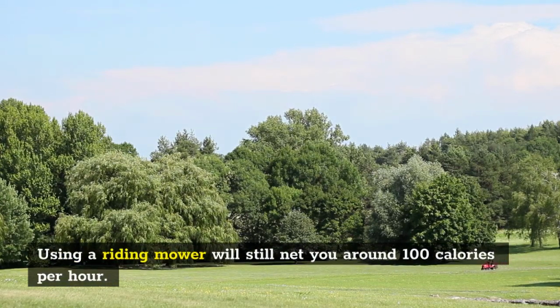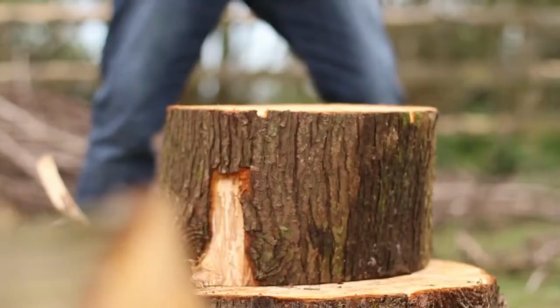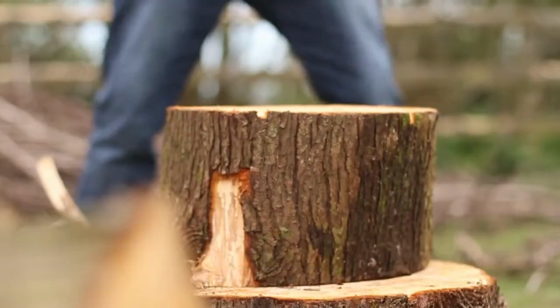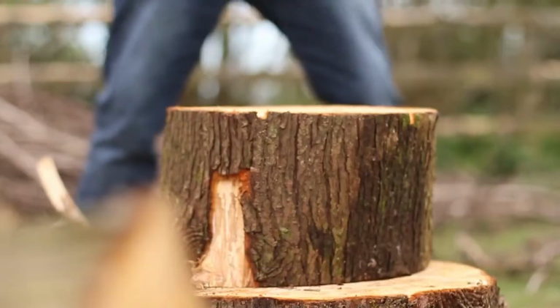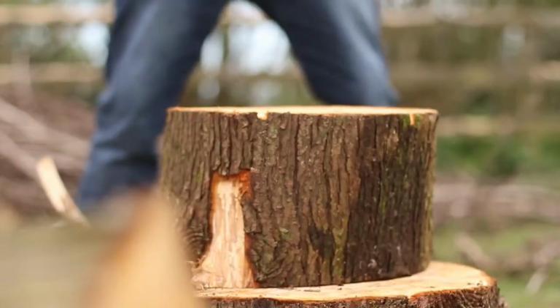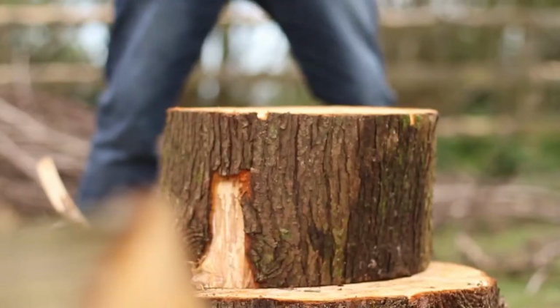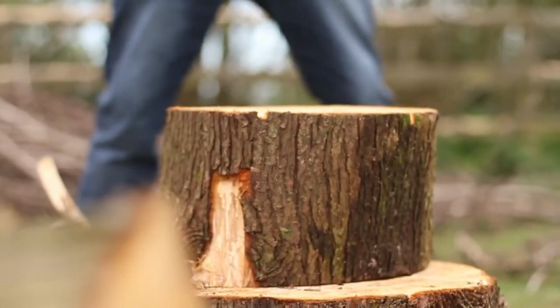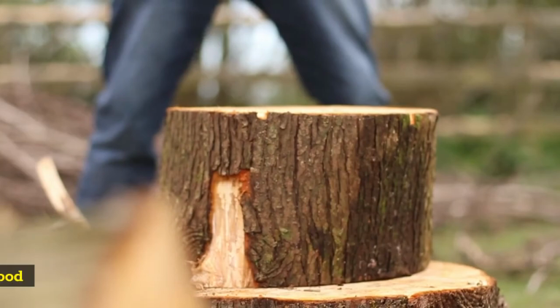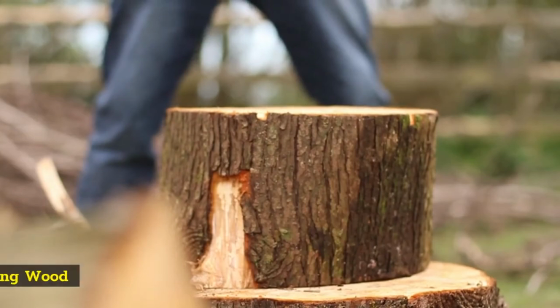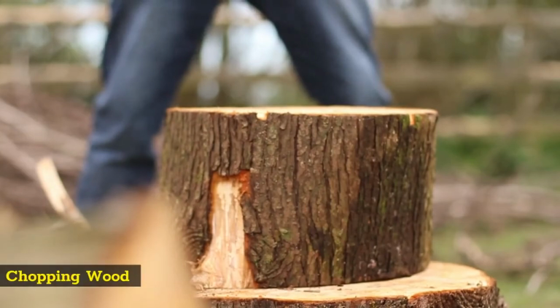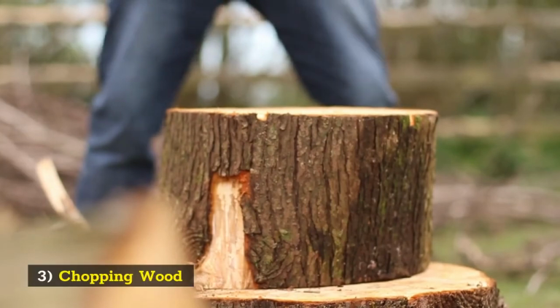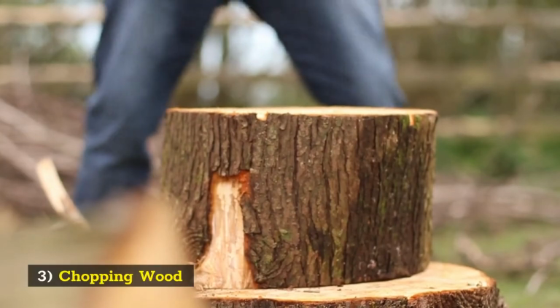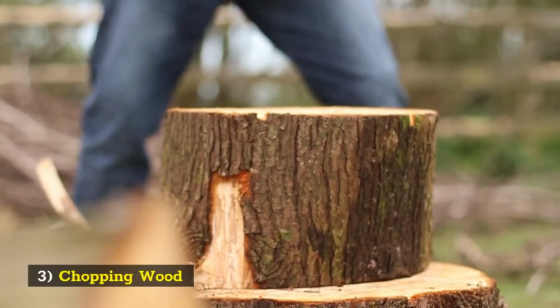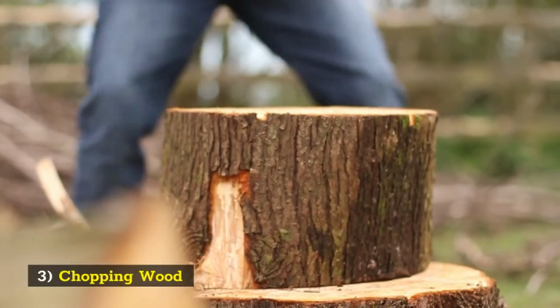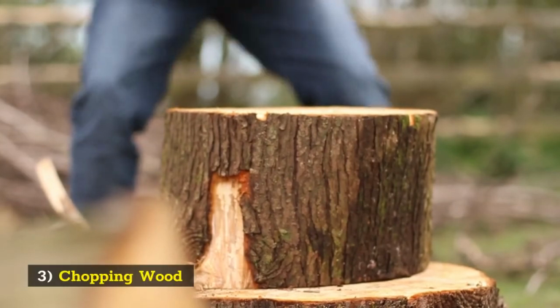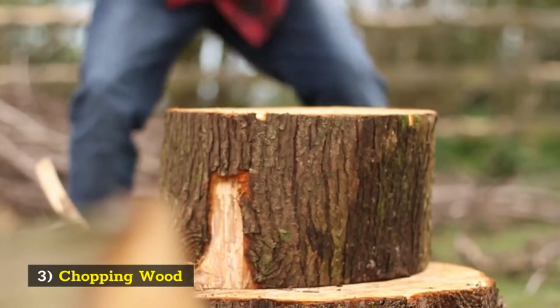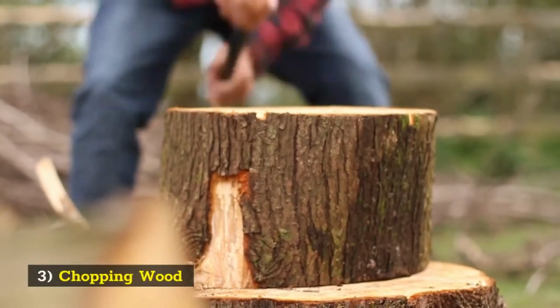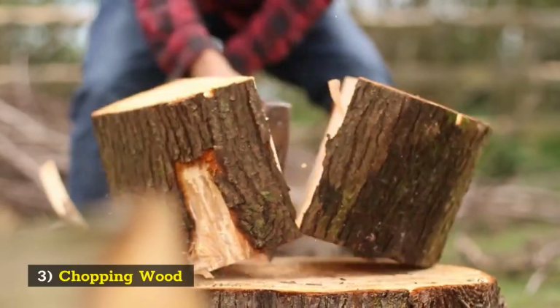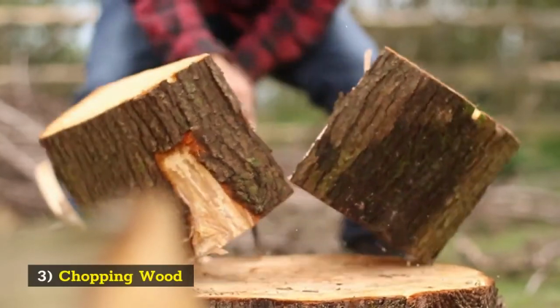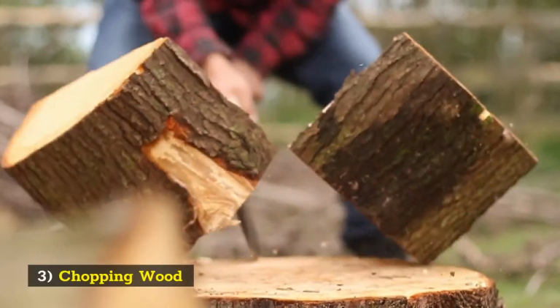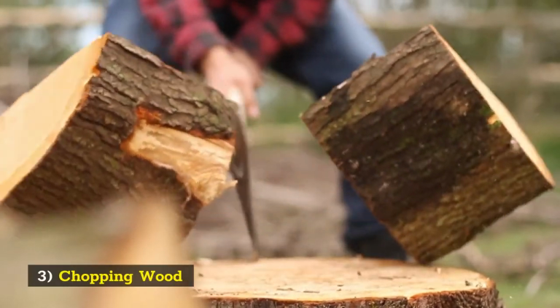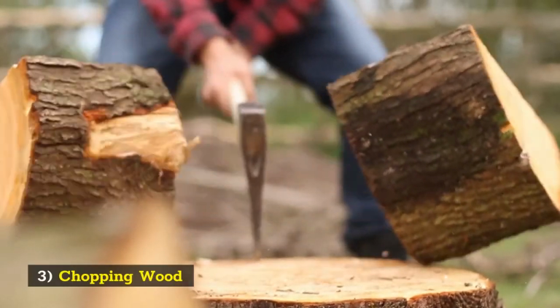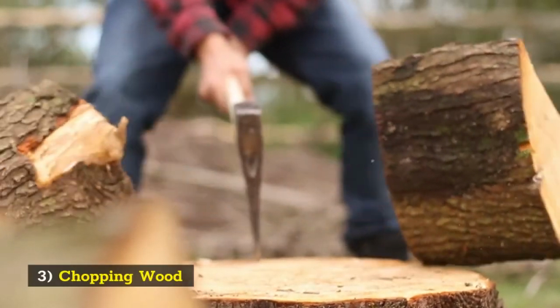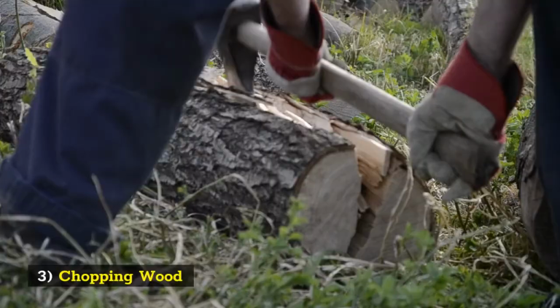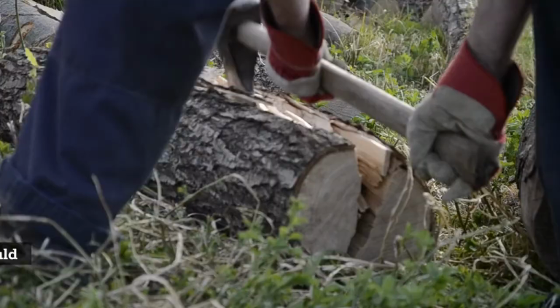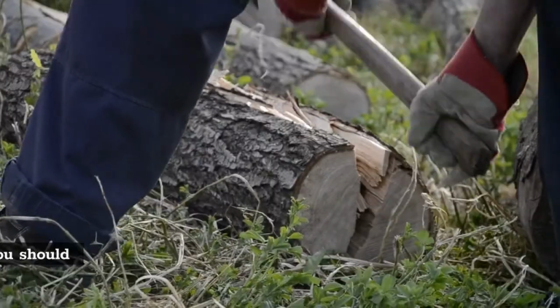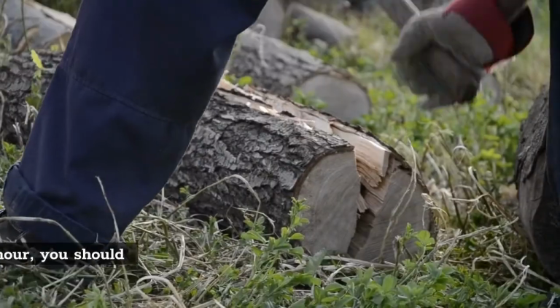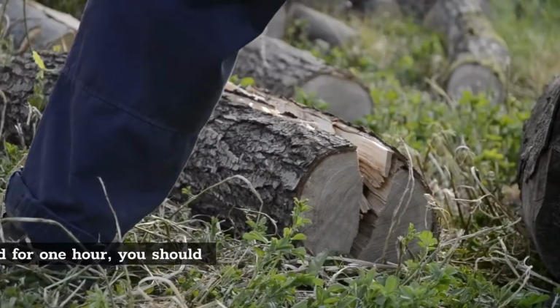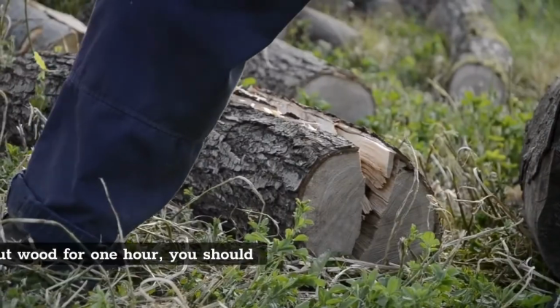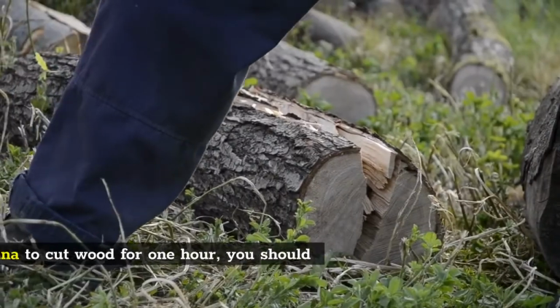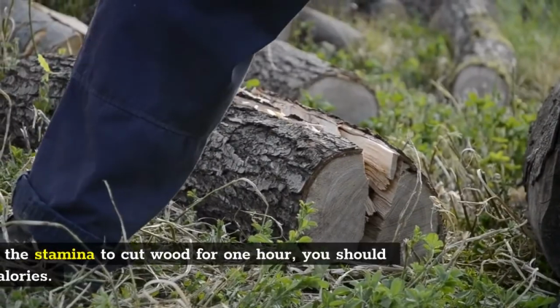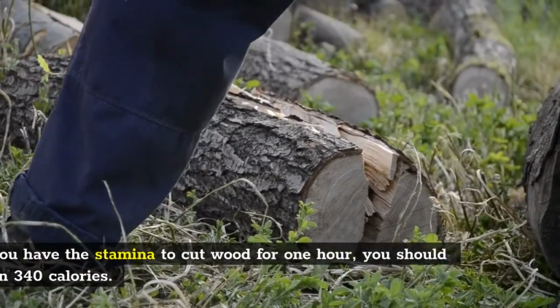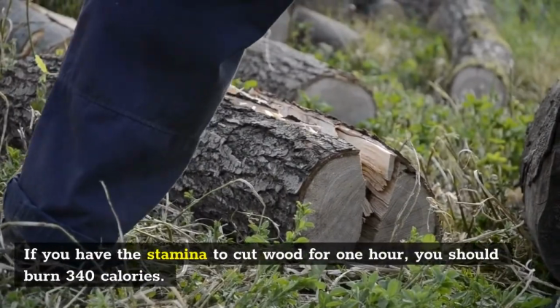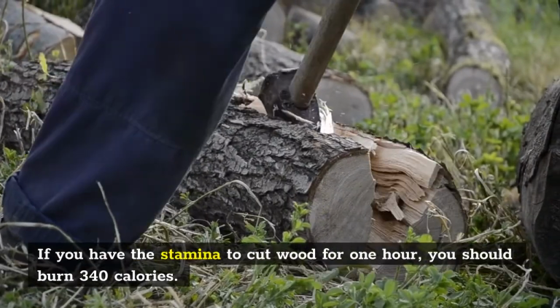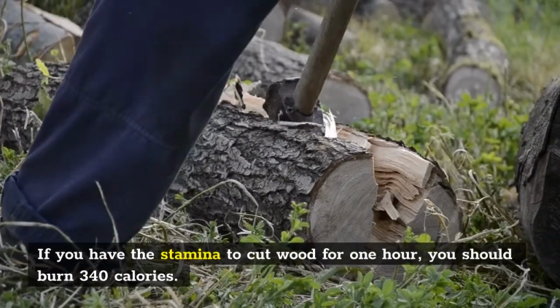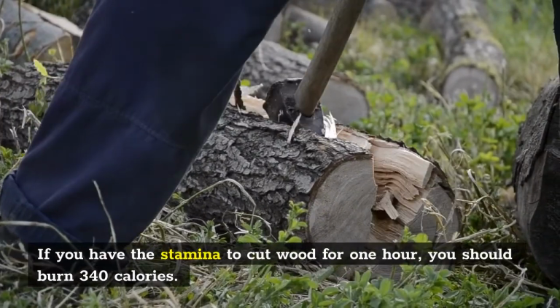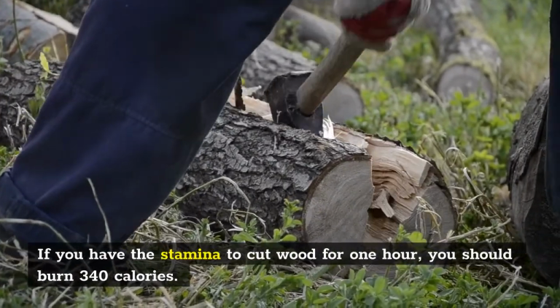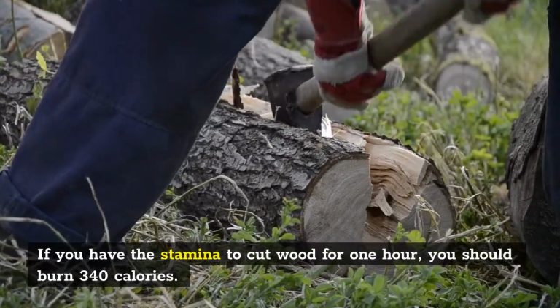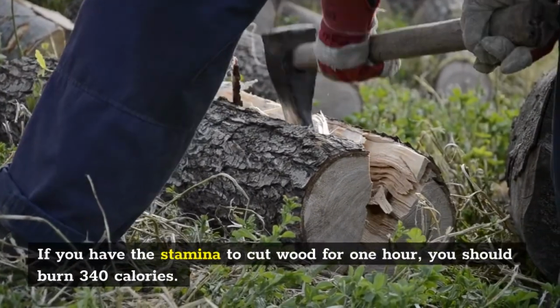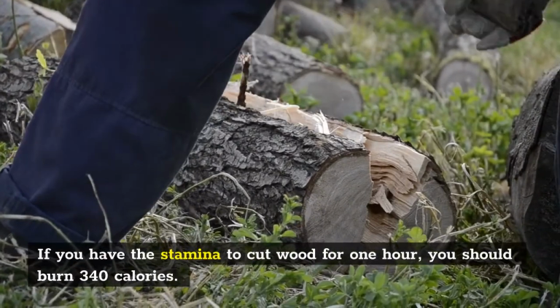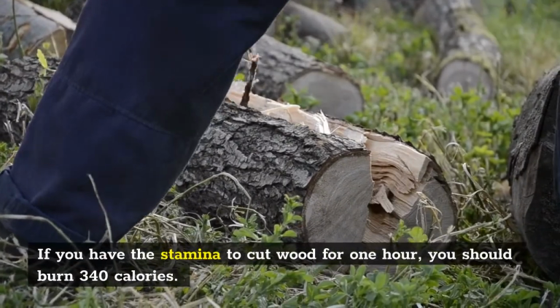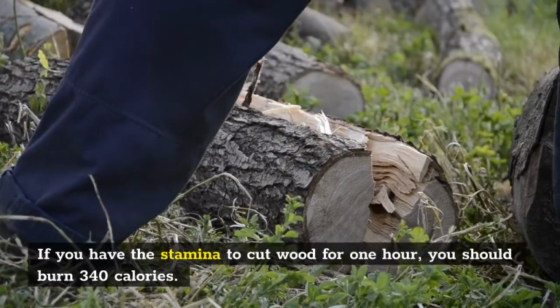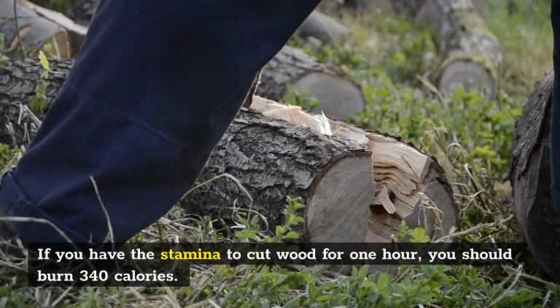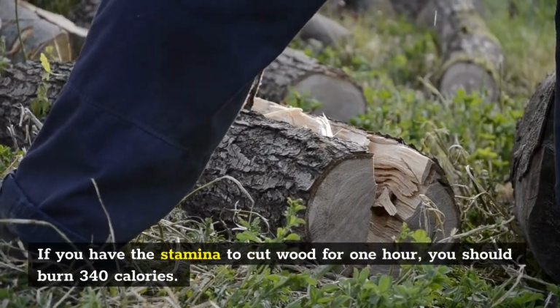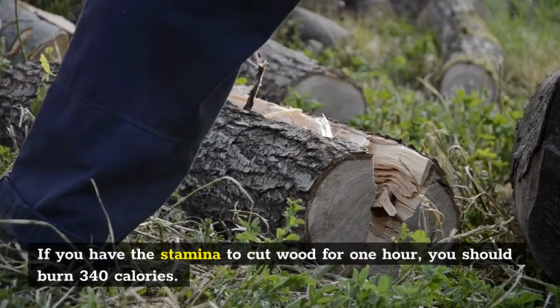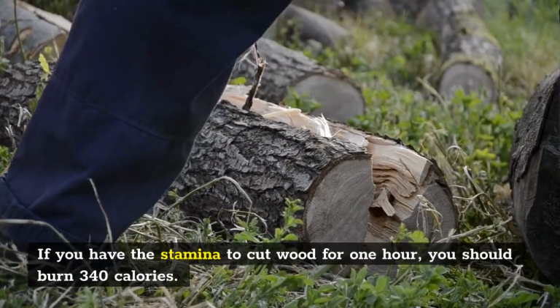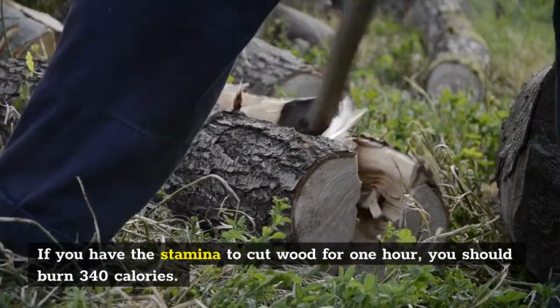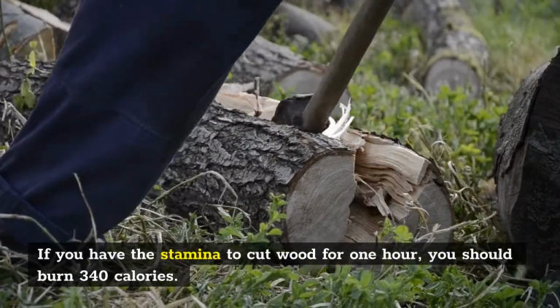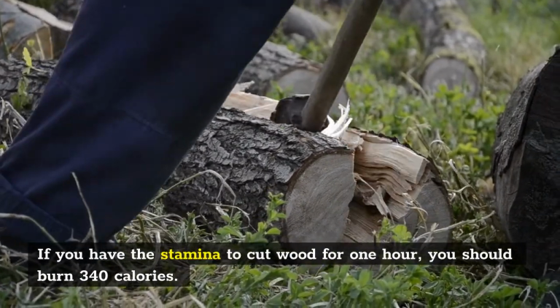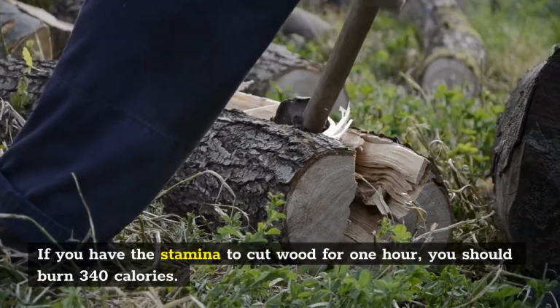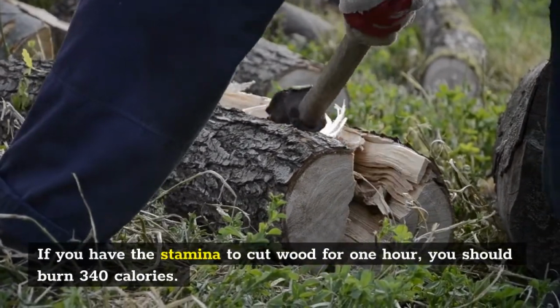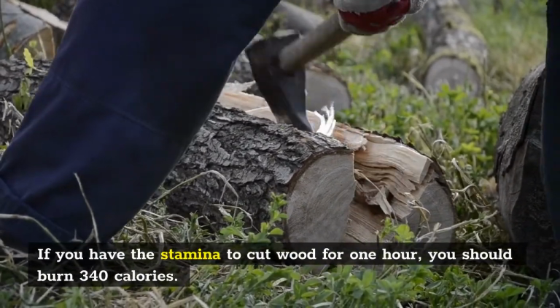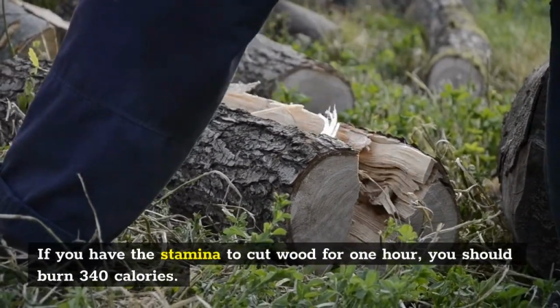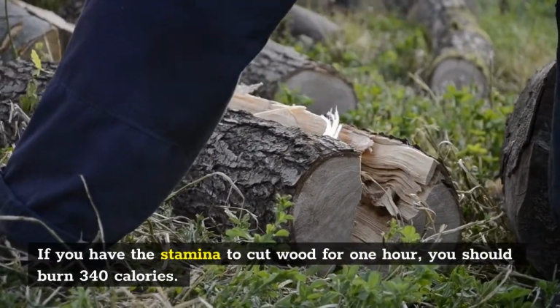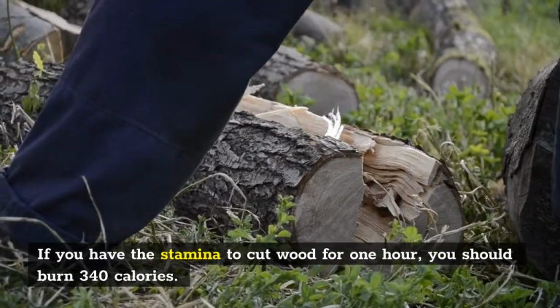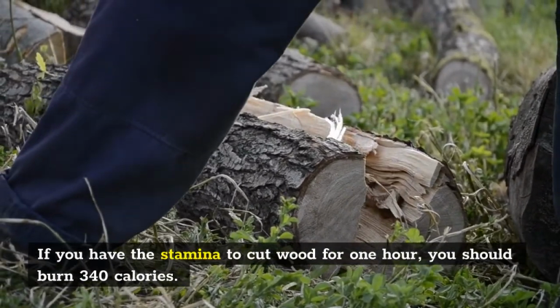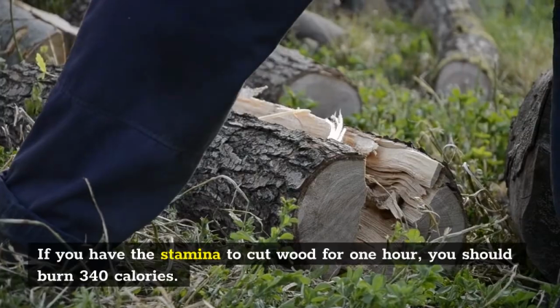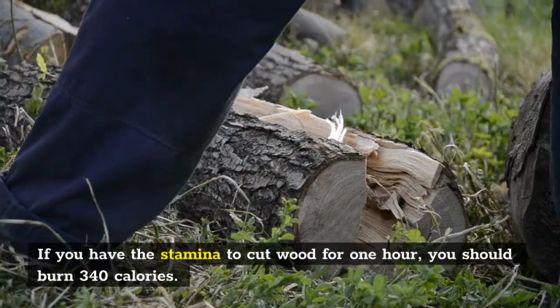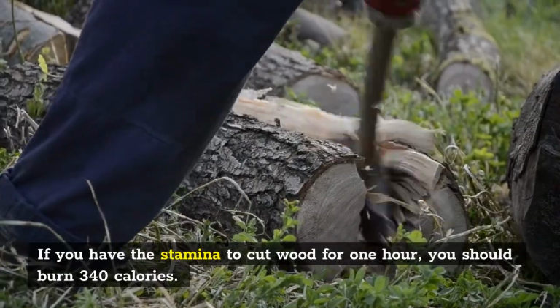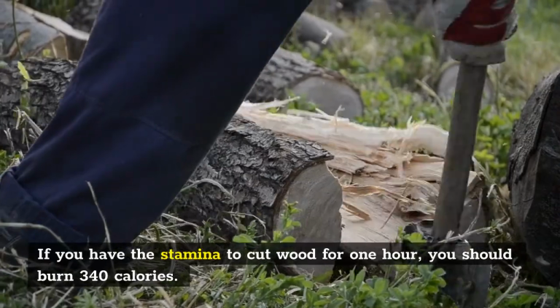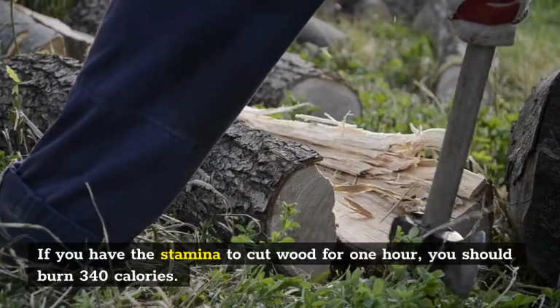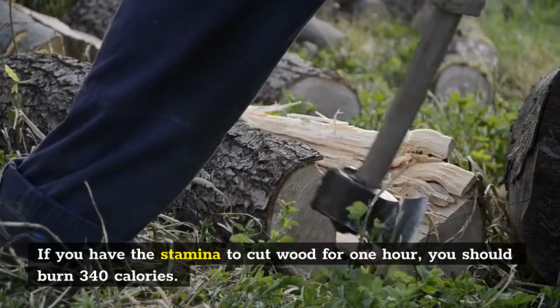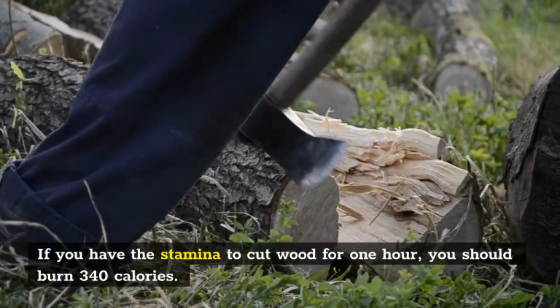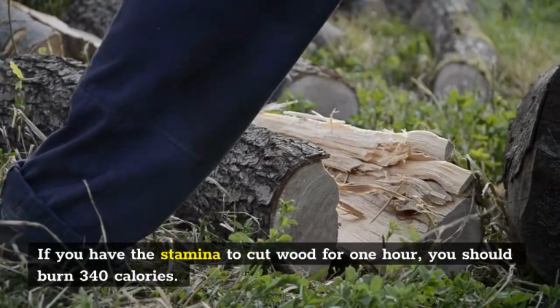3. Chopping Wood. If you have the stamina to cut wood for 1 hour, you should burn 340 calories.